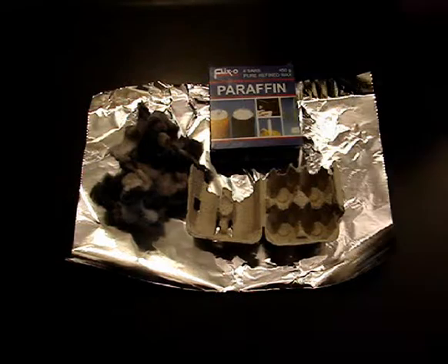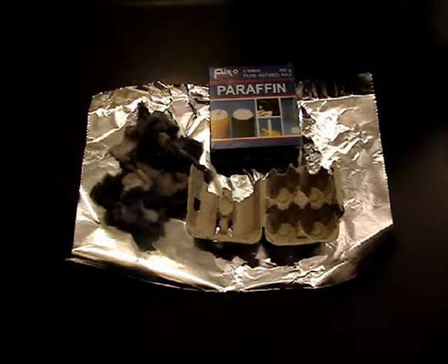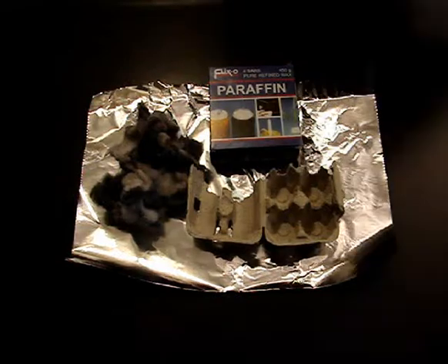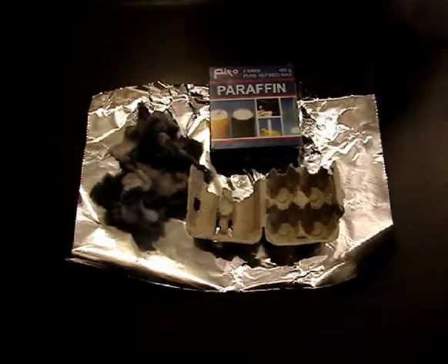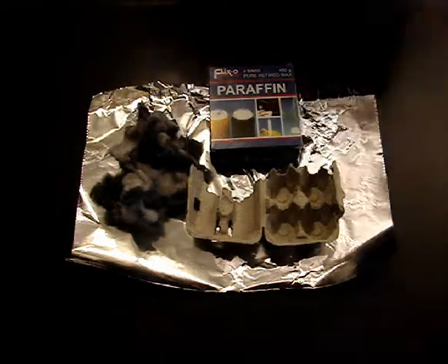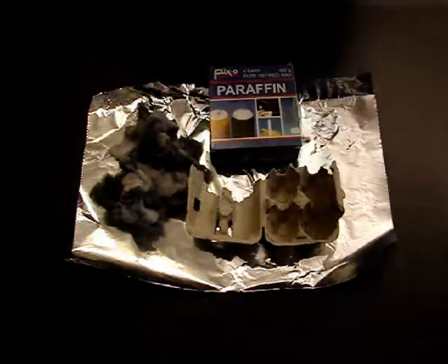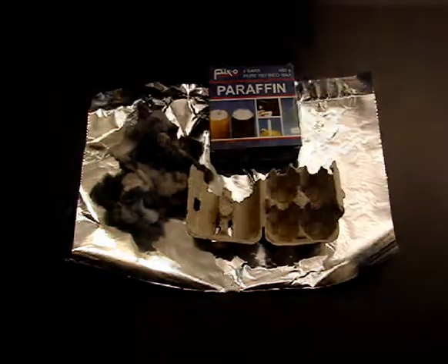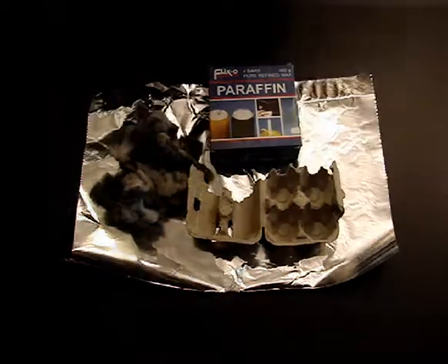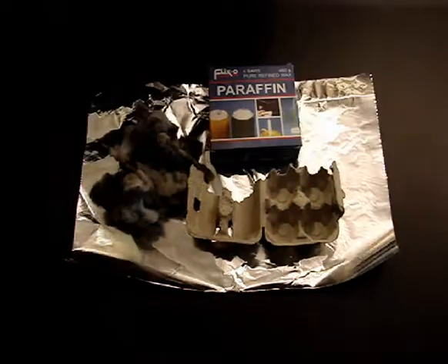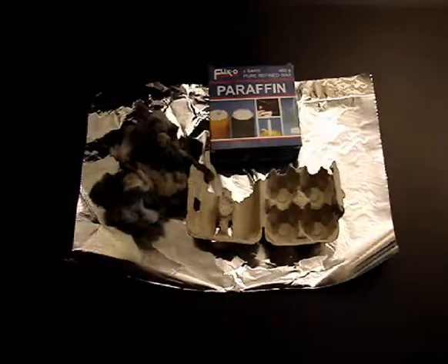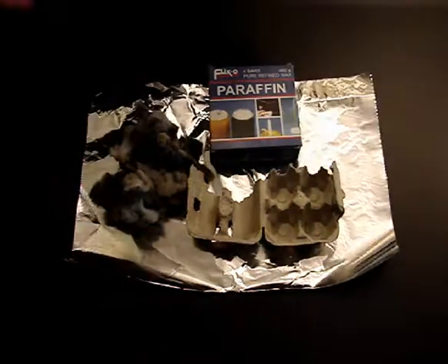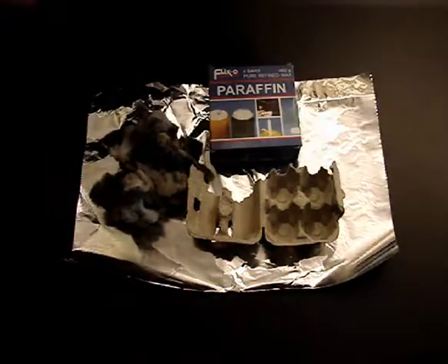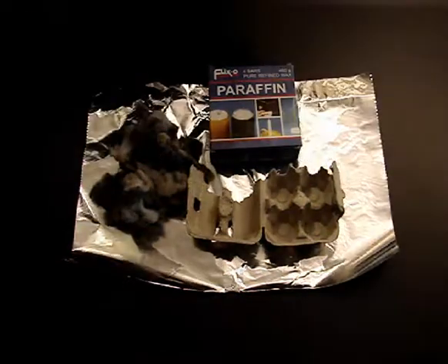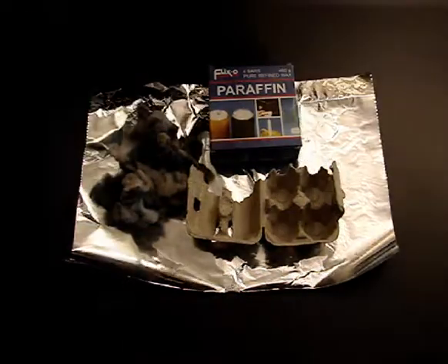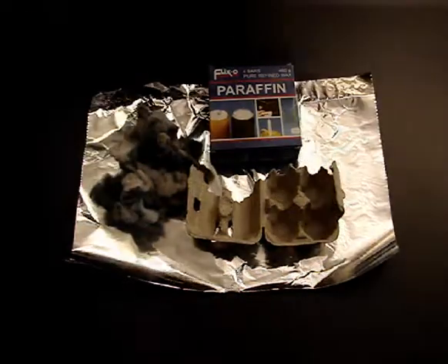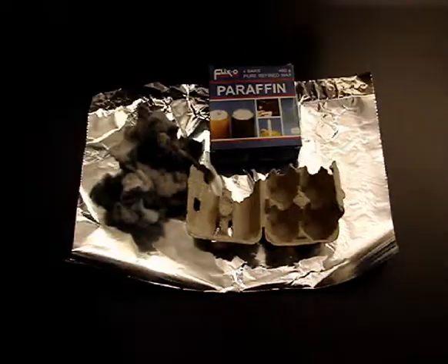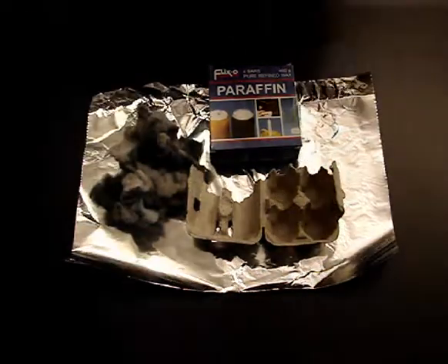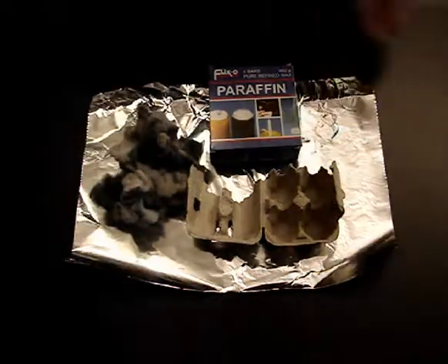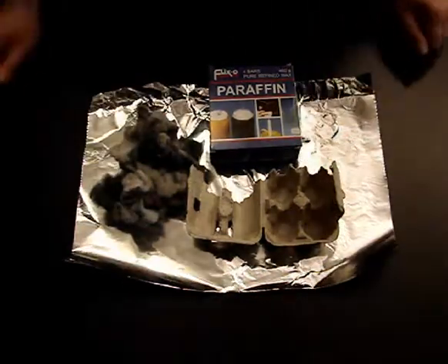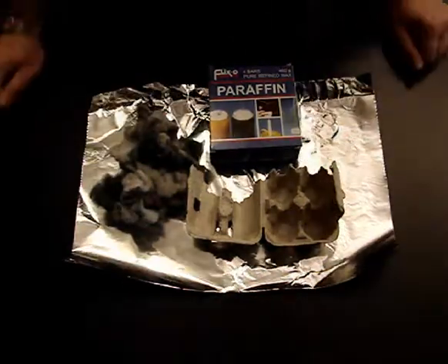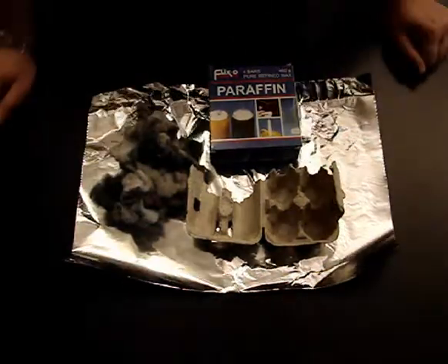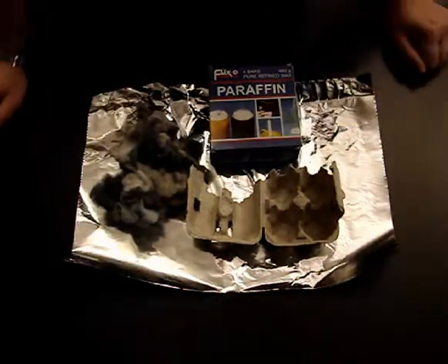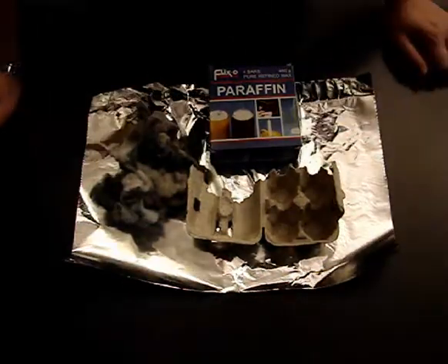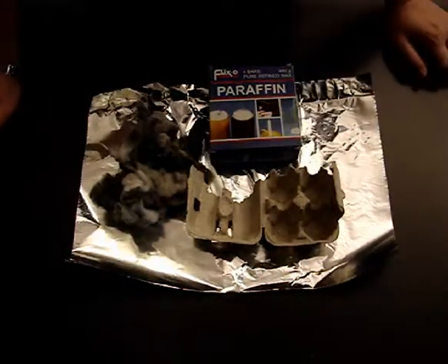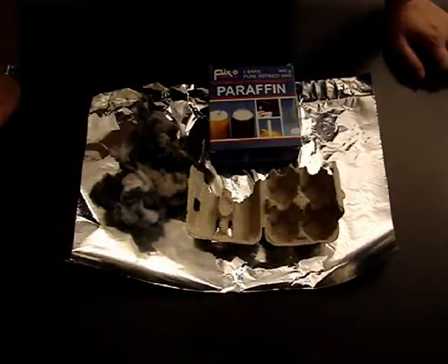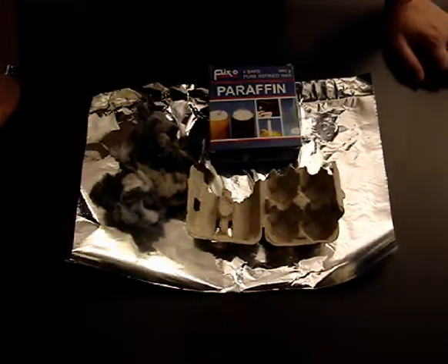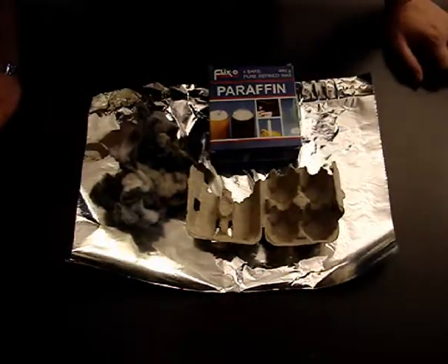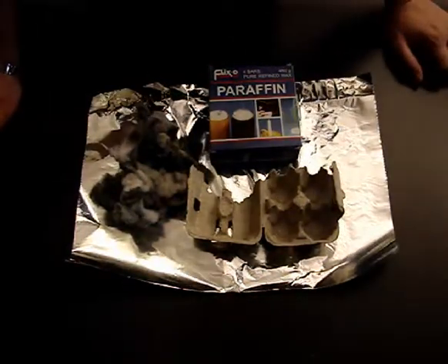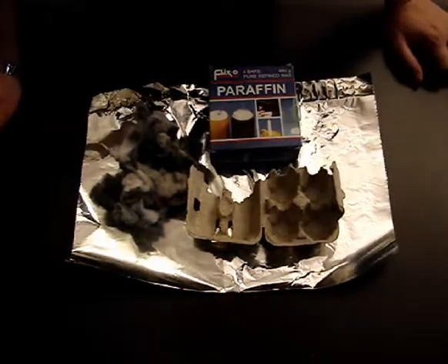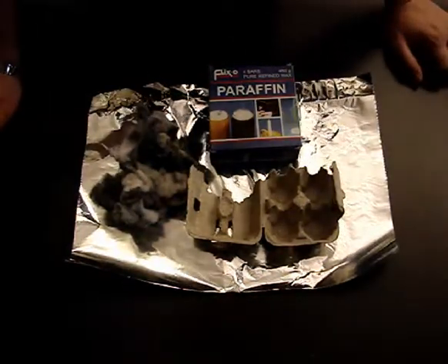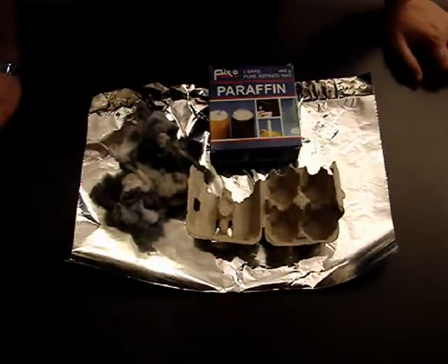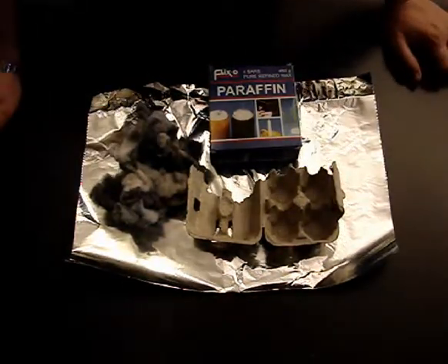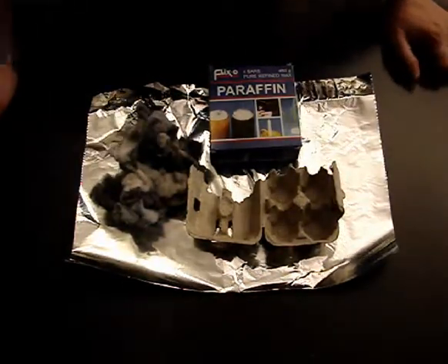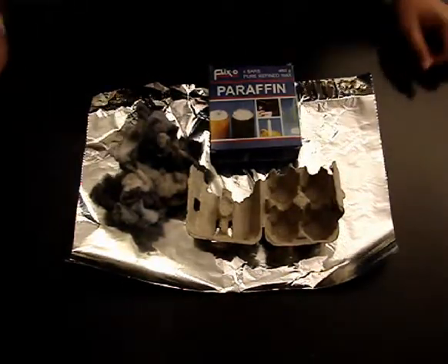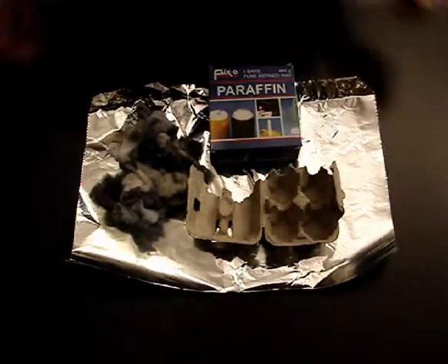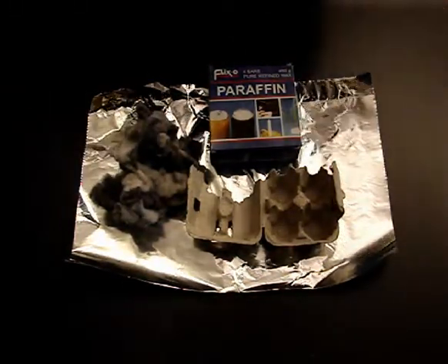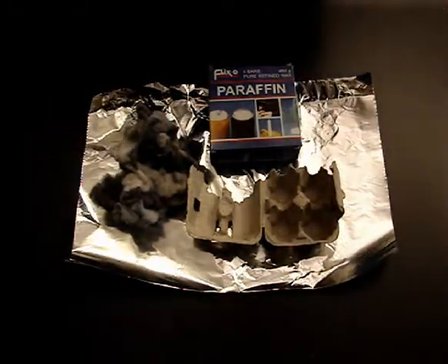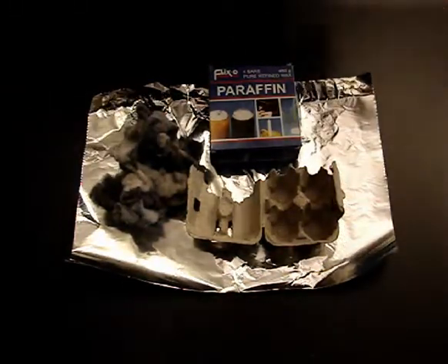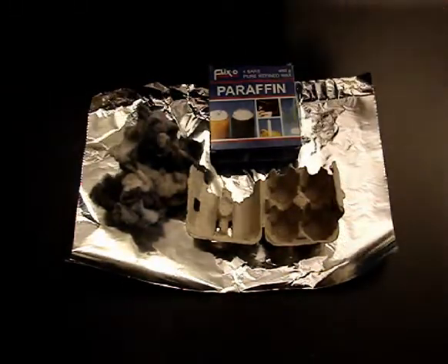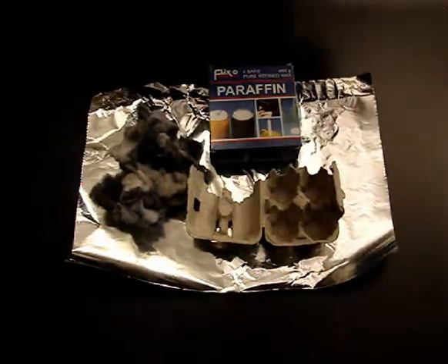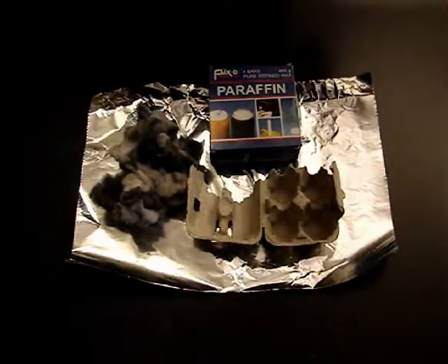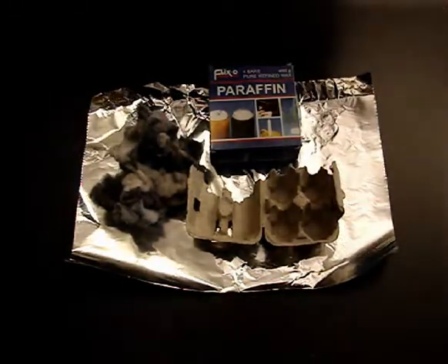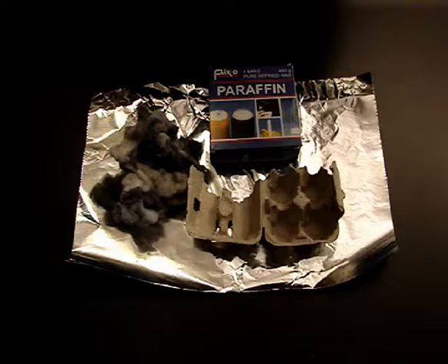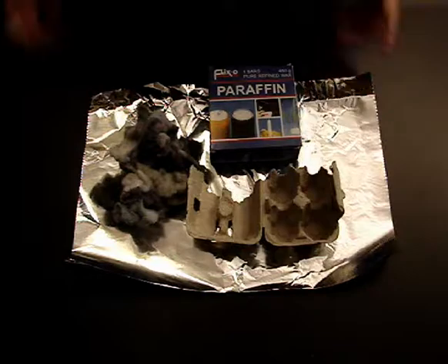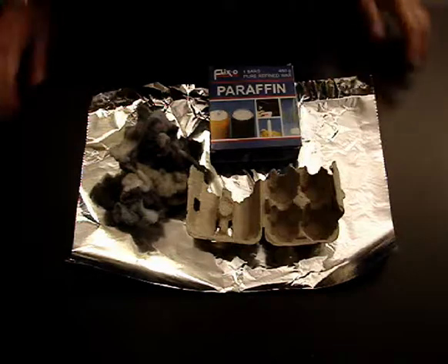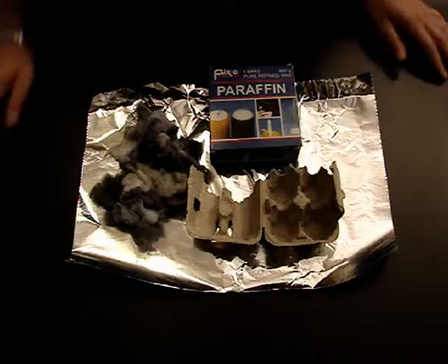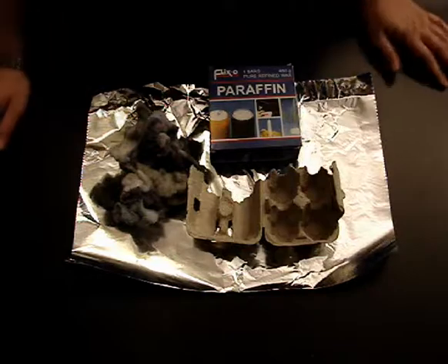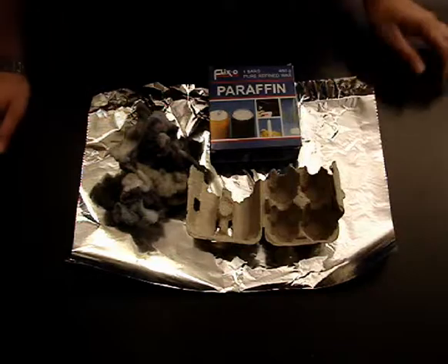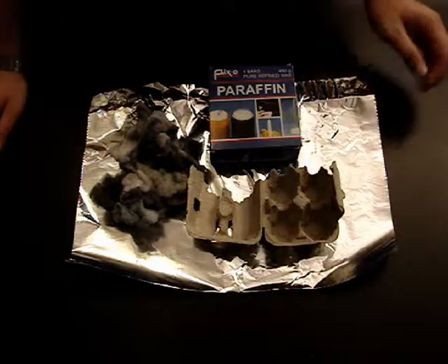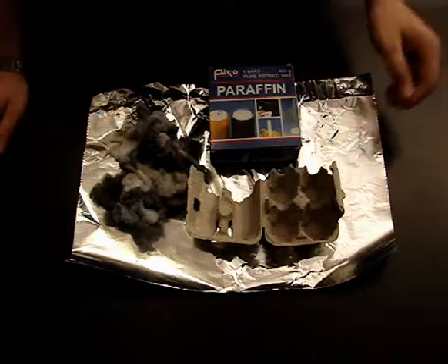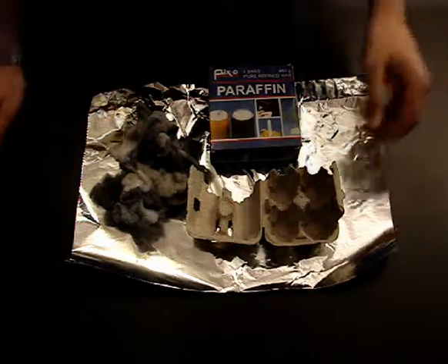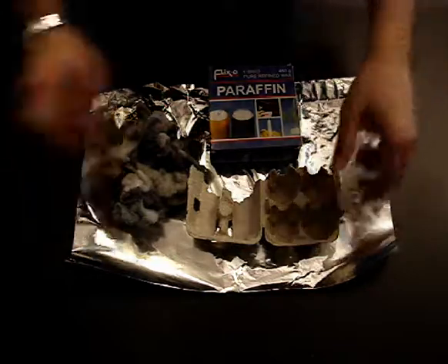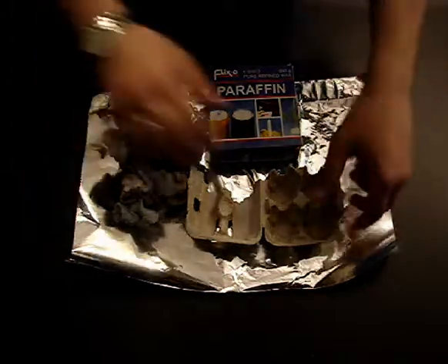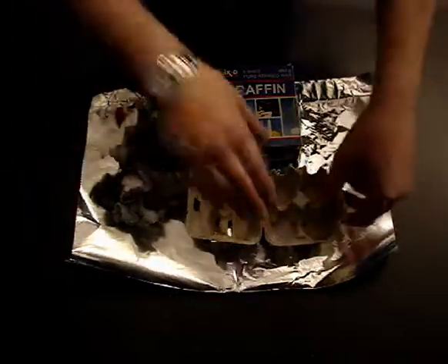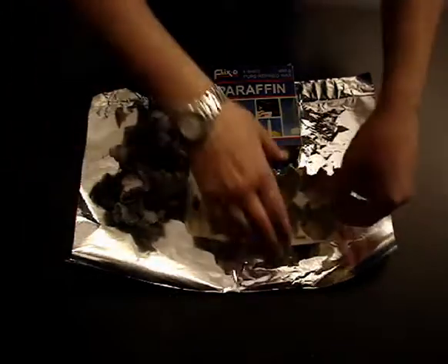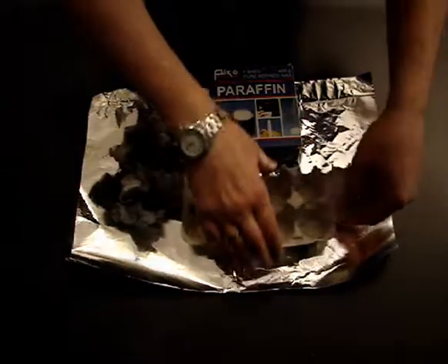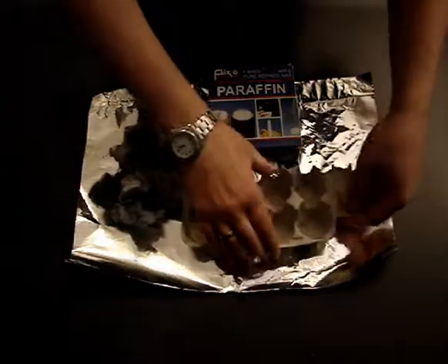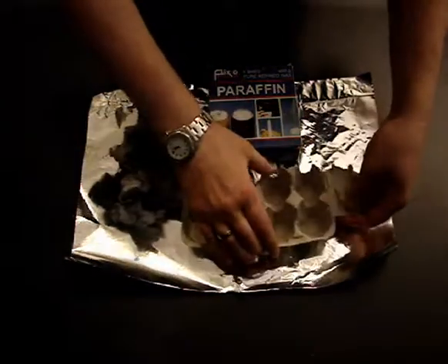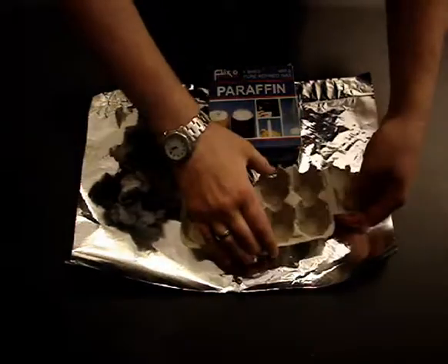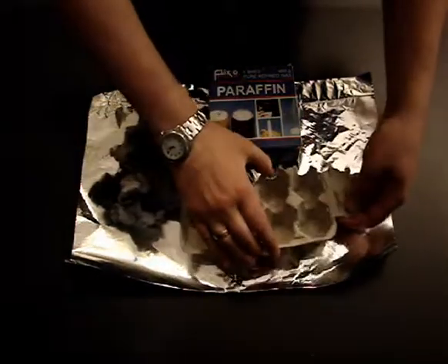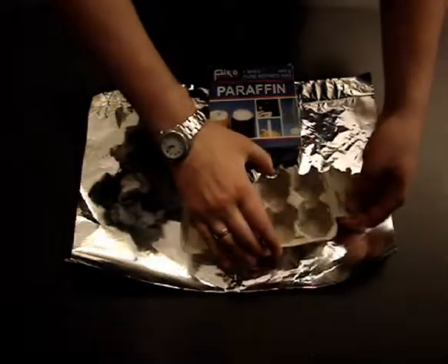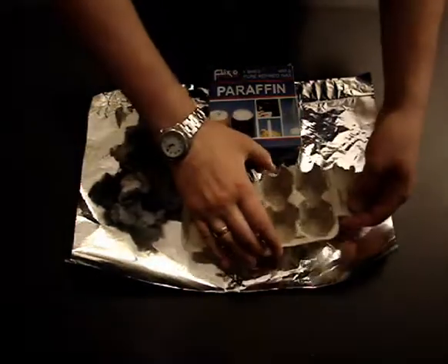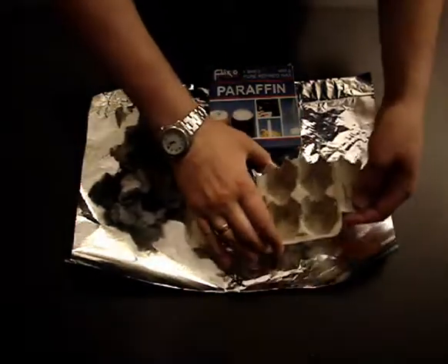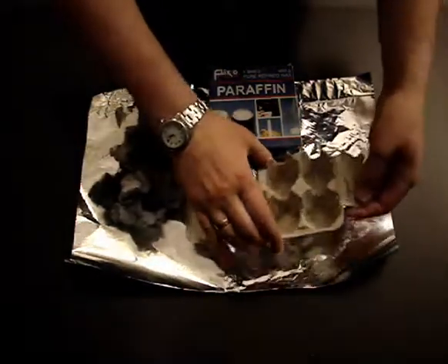Here's something that I like to make when I go hunting, camping, fishing, whatever. It's basically like a makeshift candle.